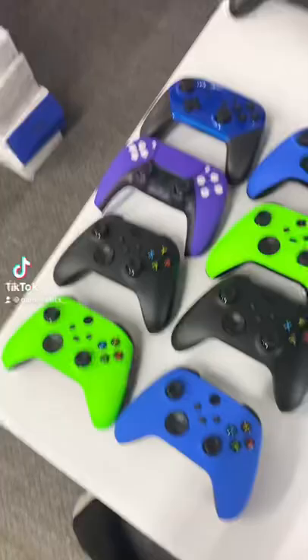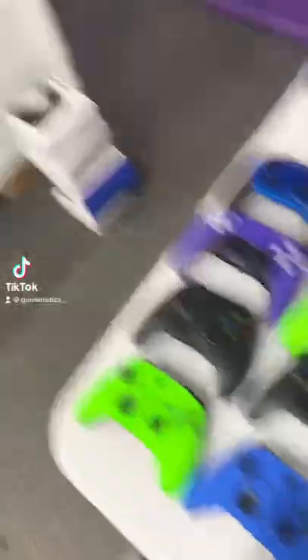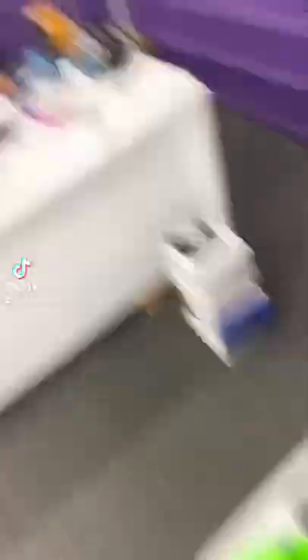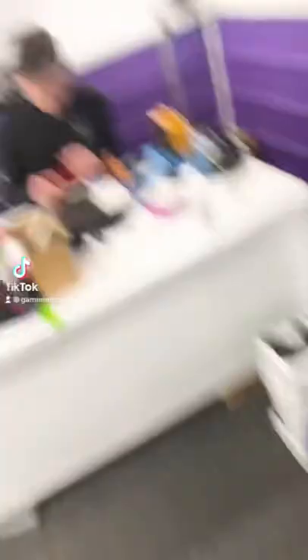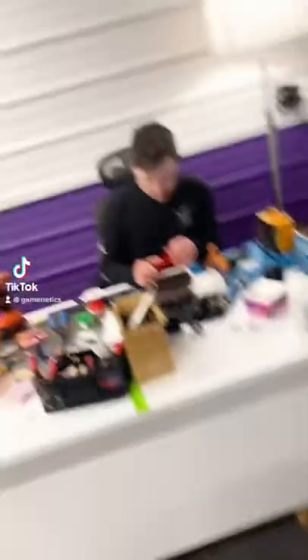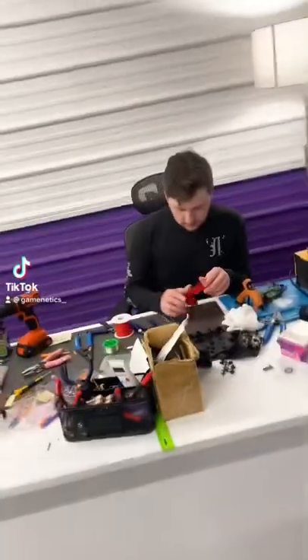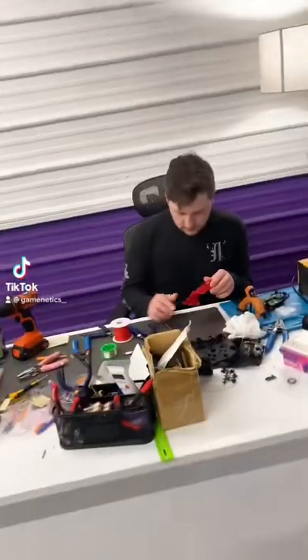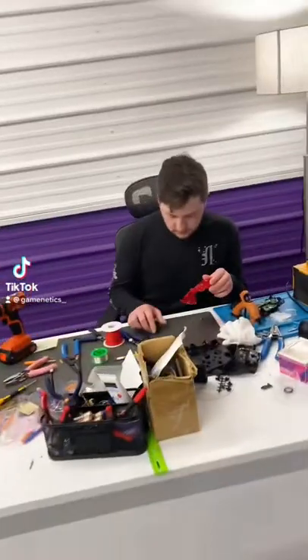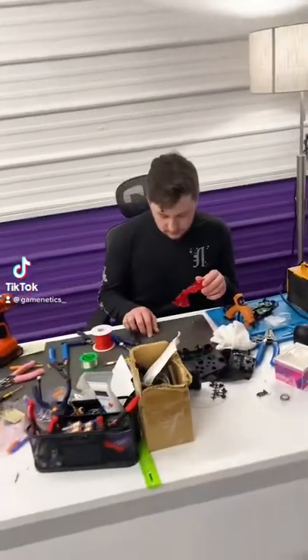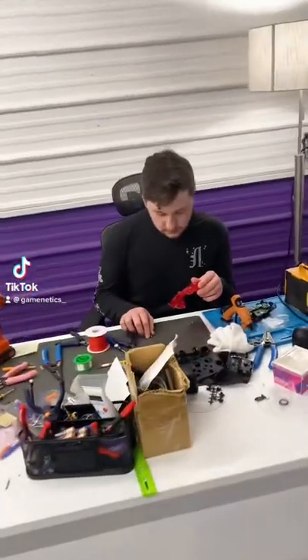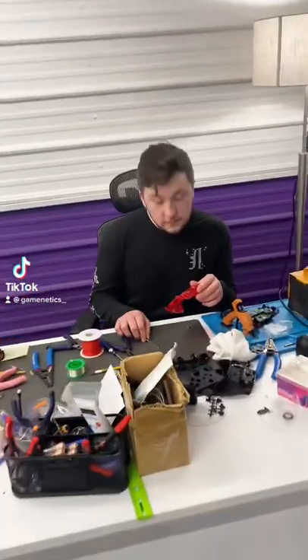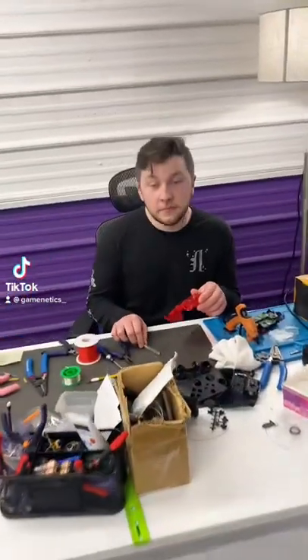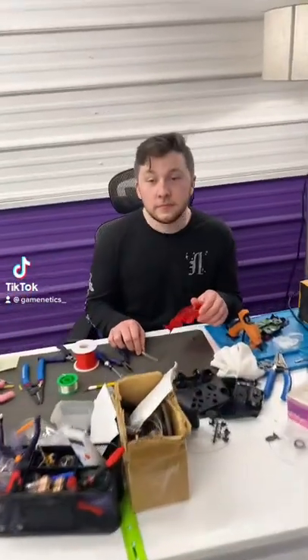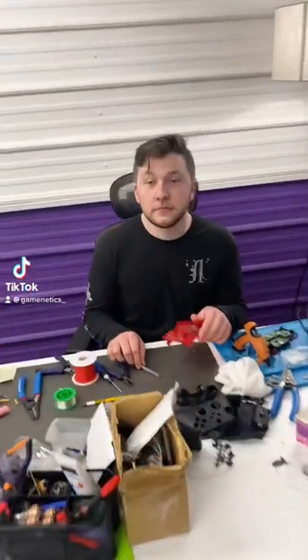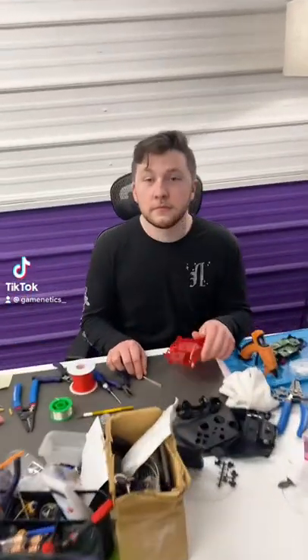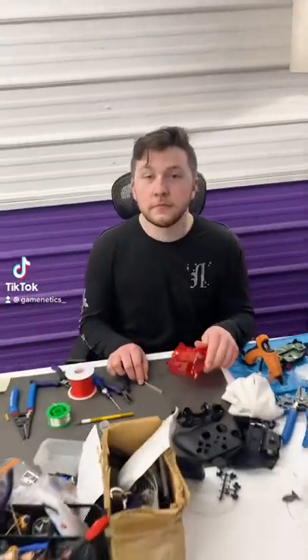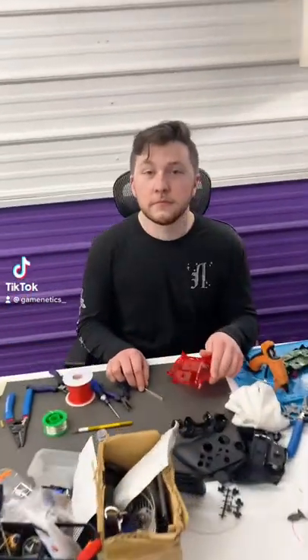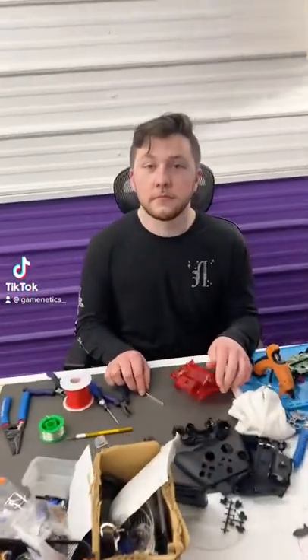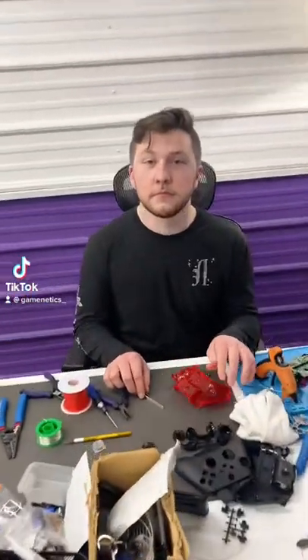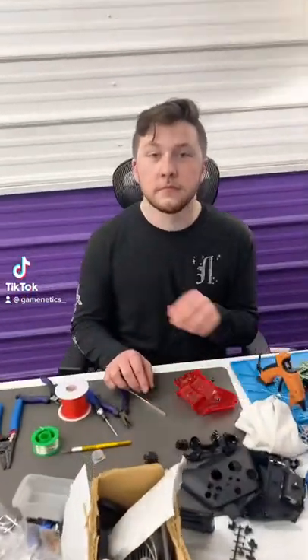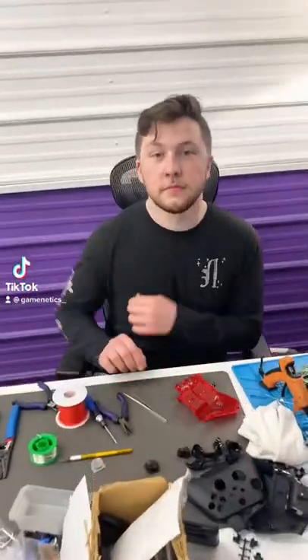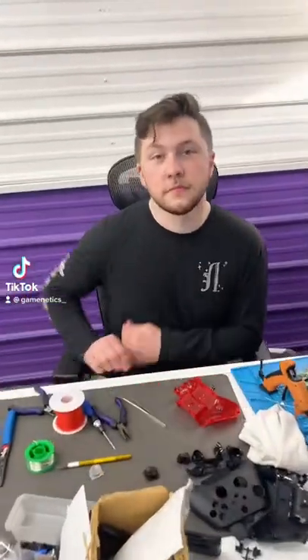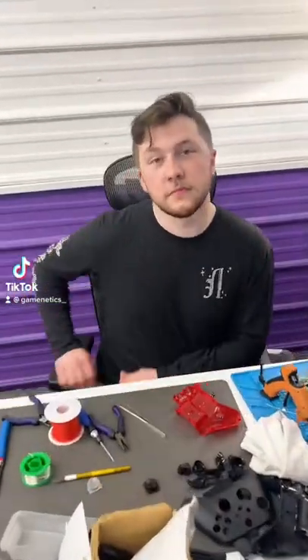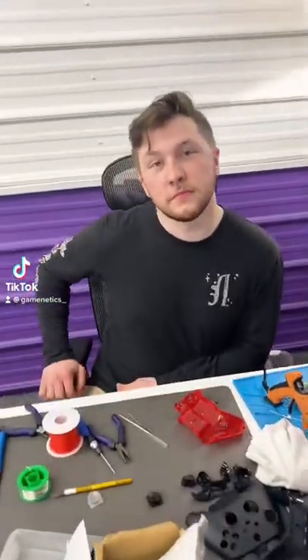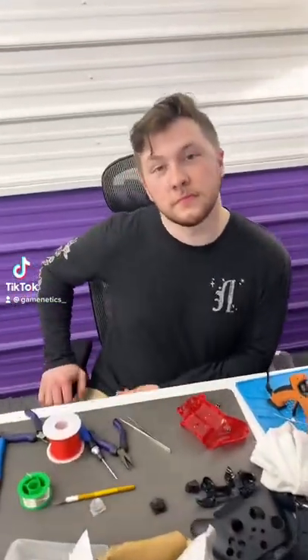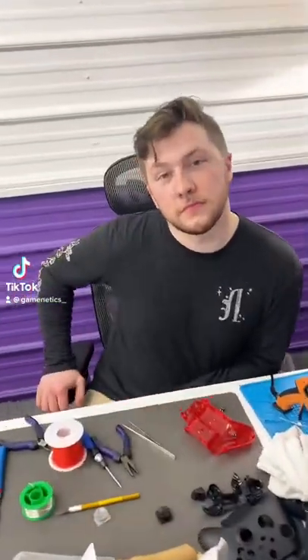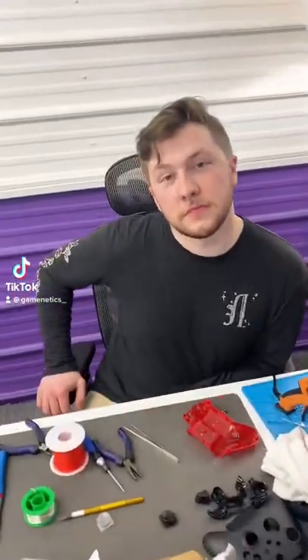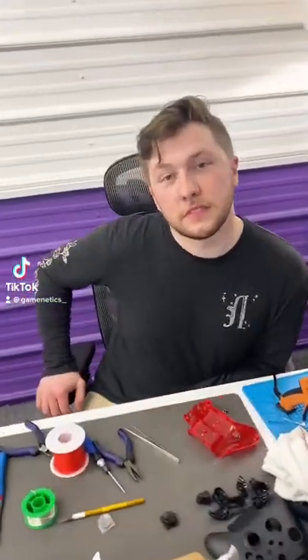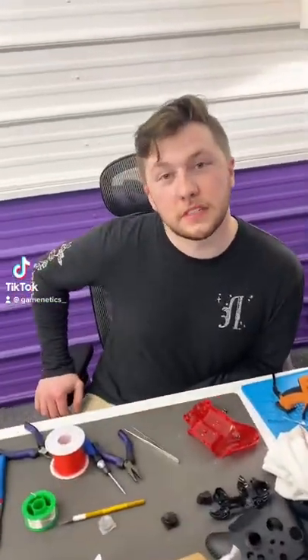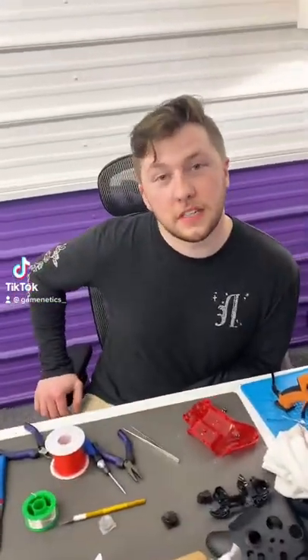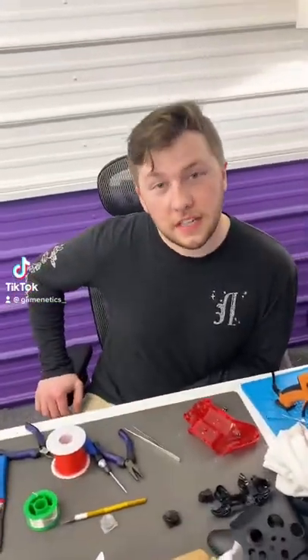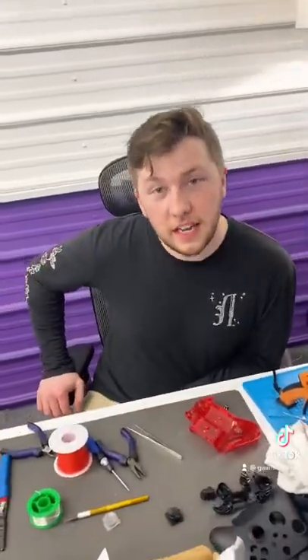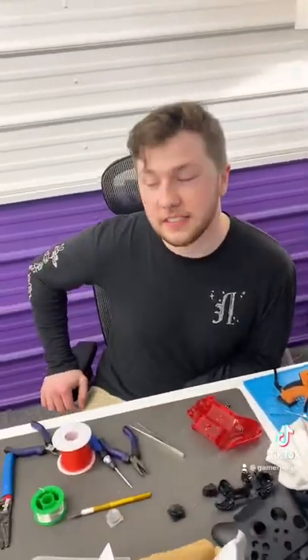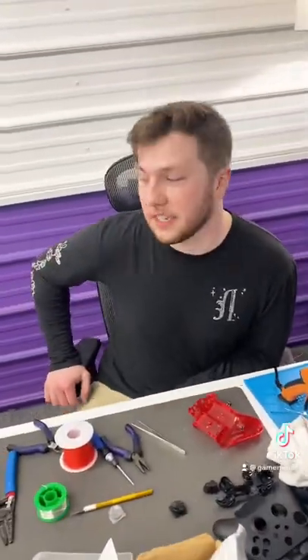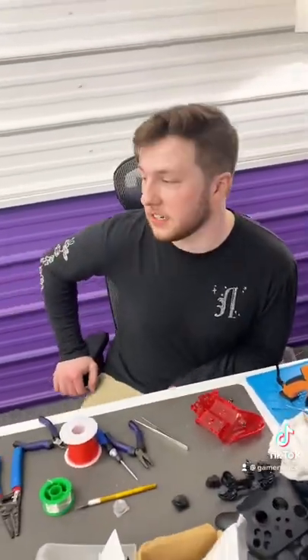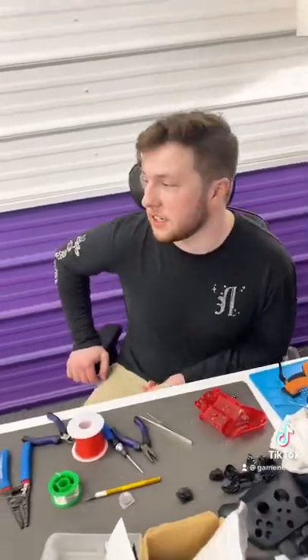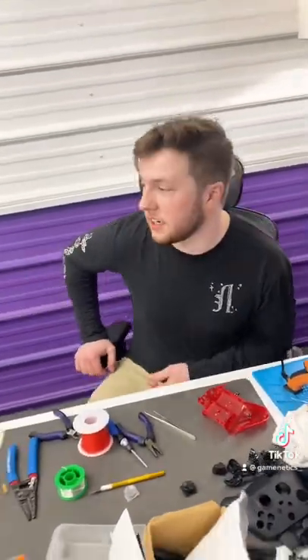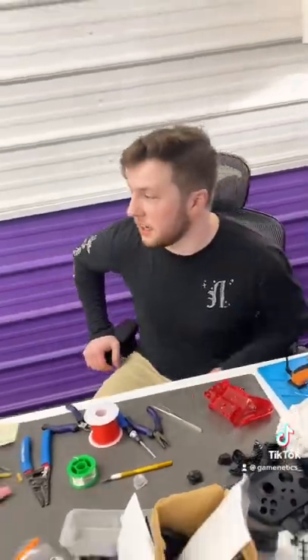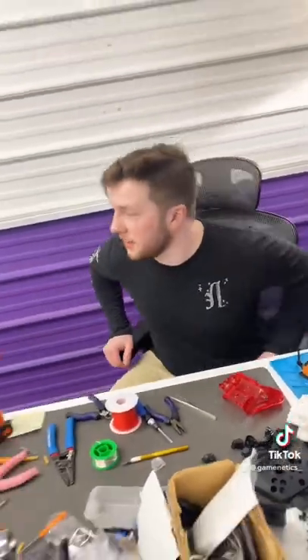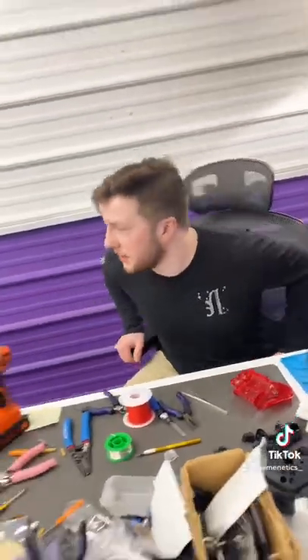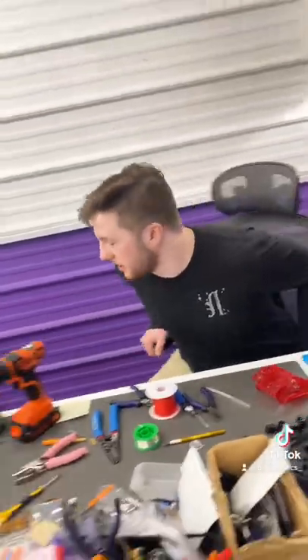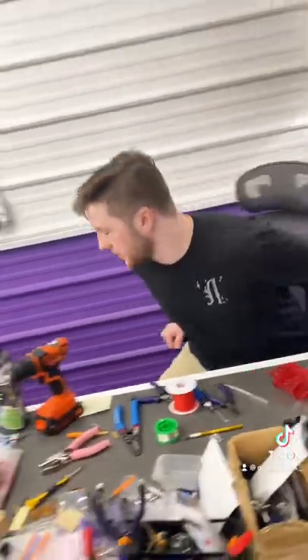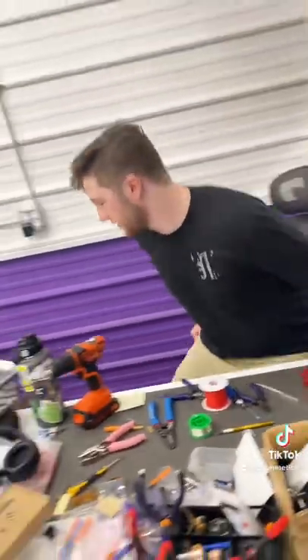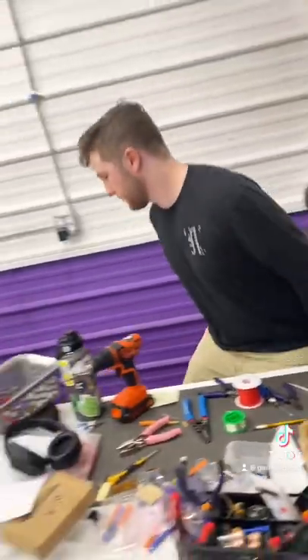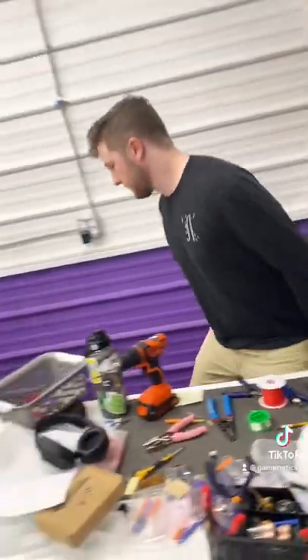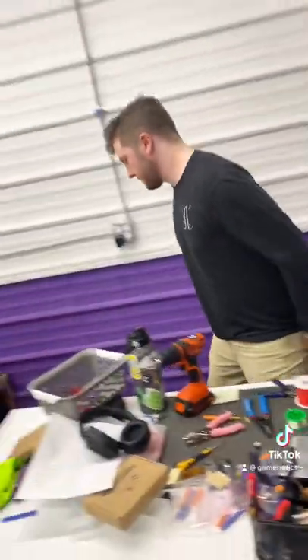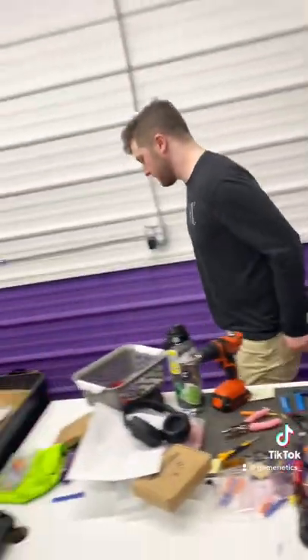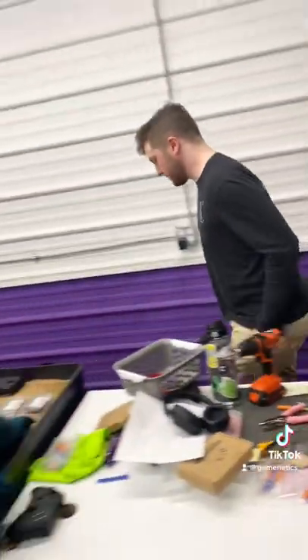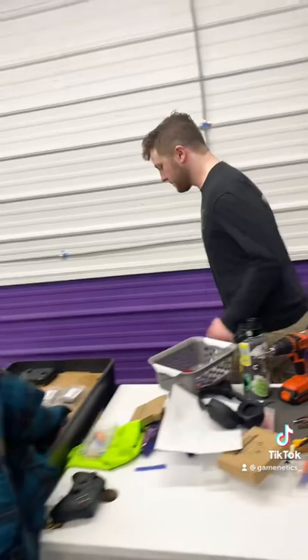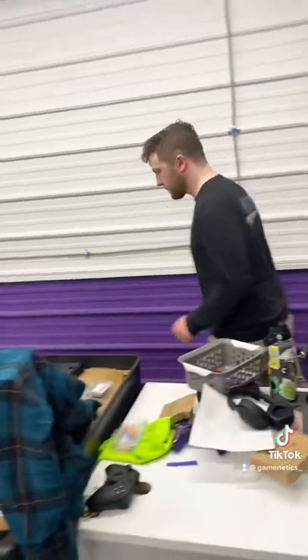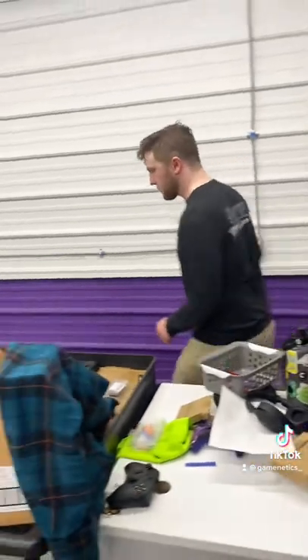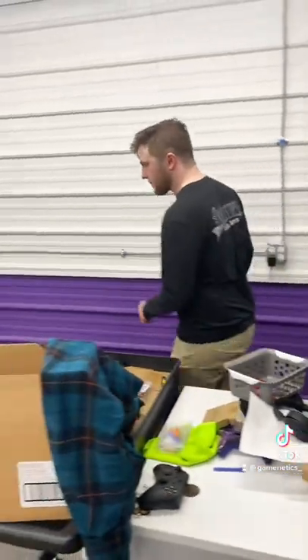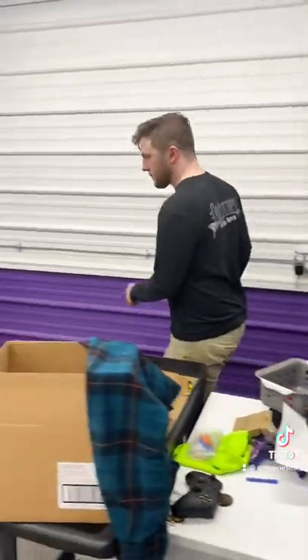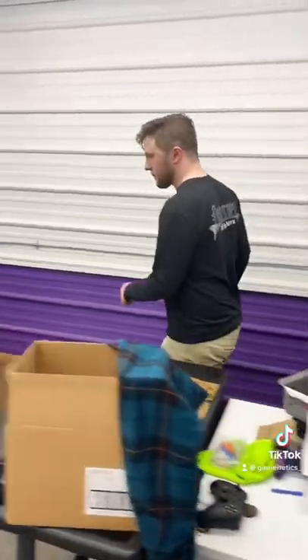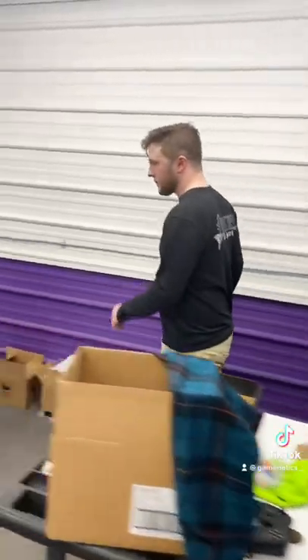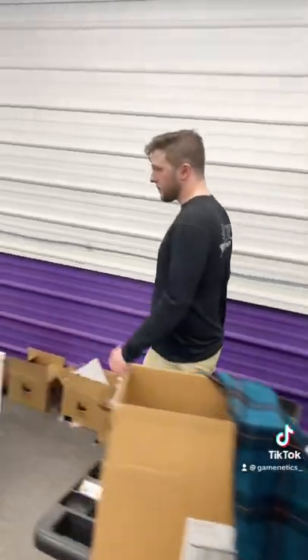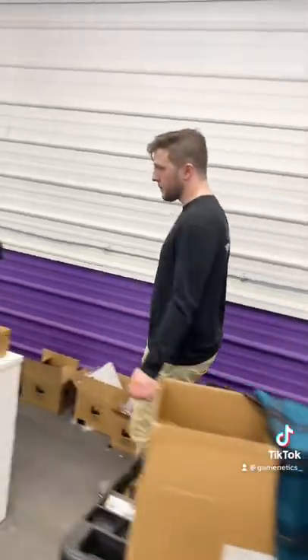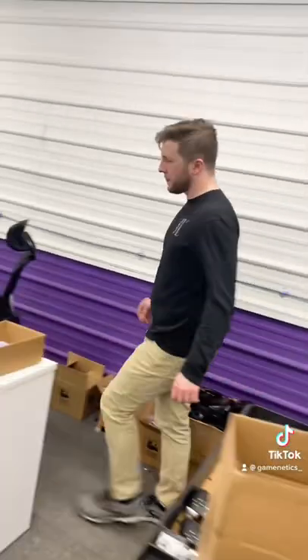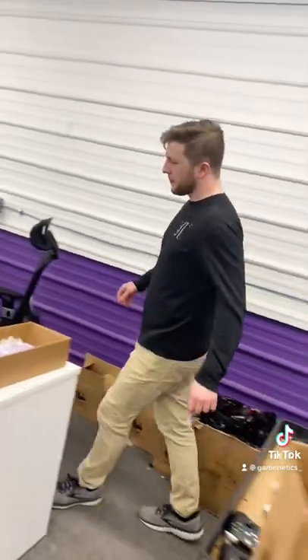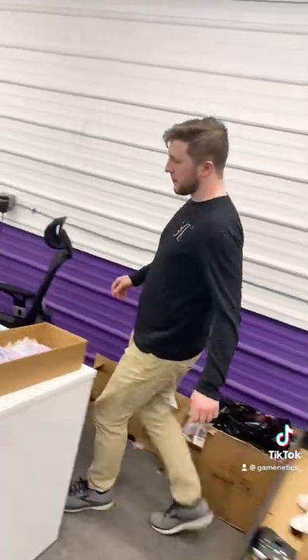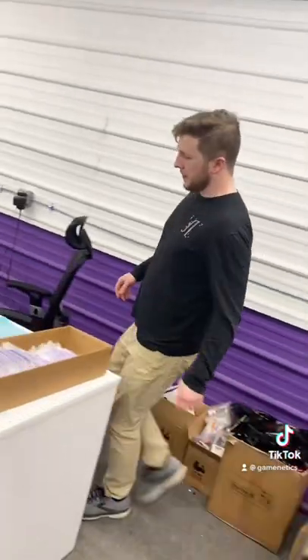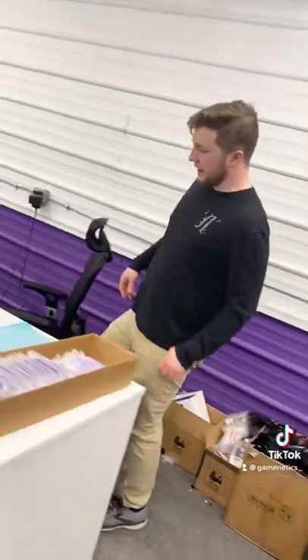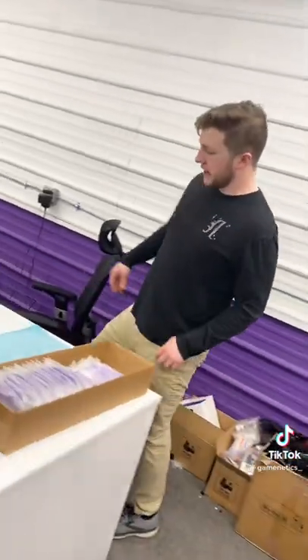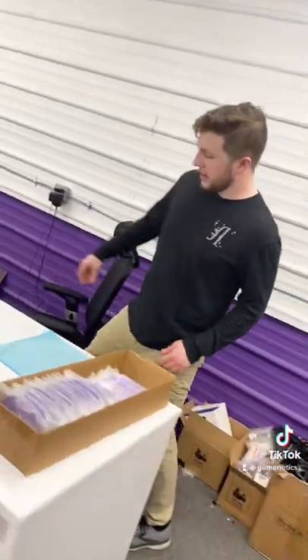Hey Colin, did we ever get order number 1849 done? Yes, actually, we got it right here. Nice. This was the Spider-Man build, right? Yep.